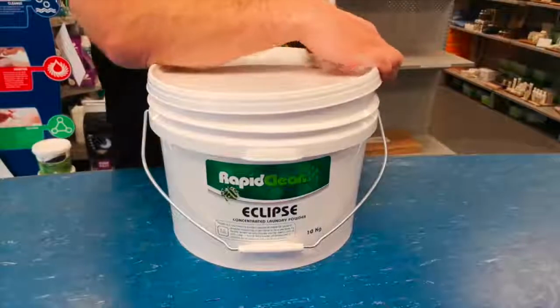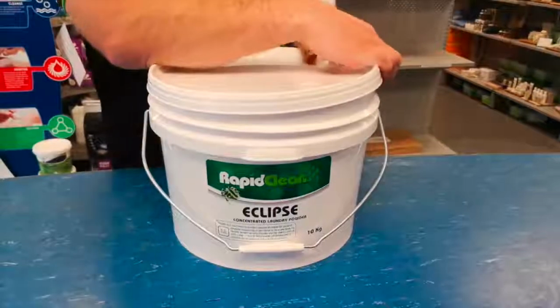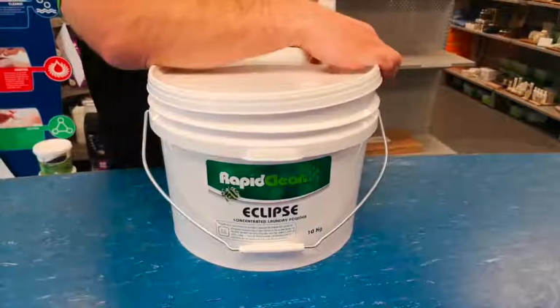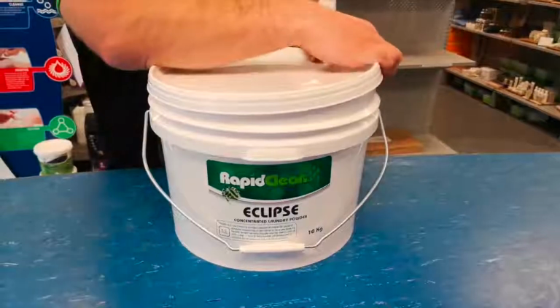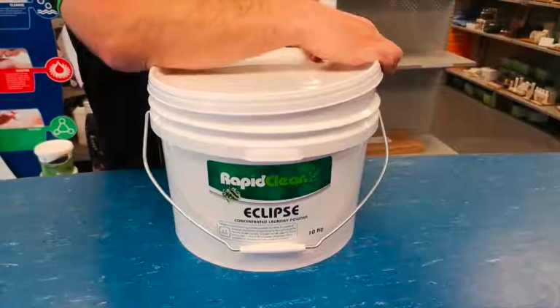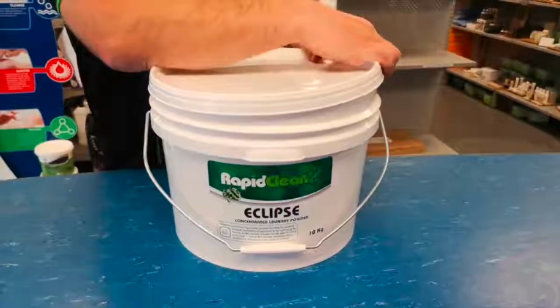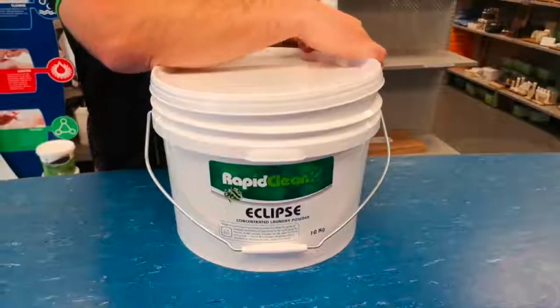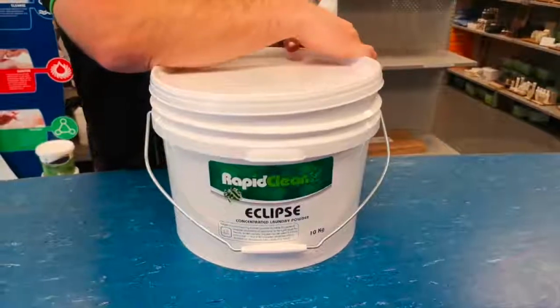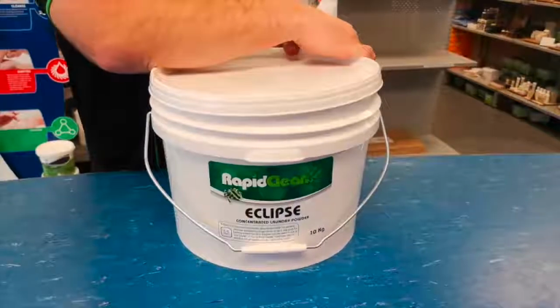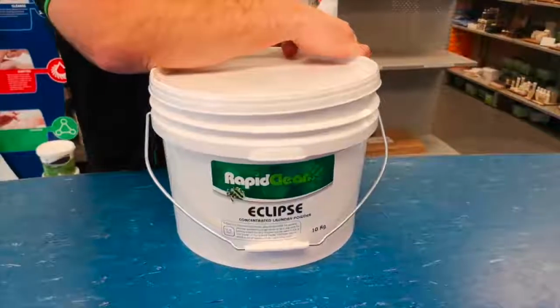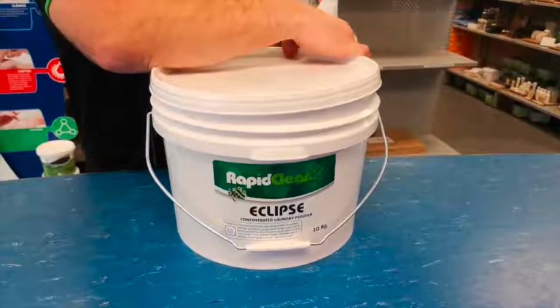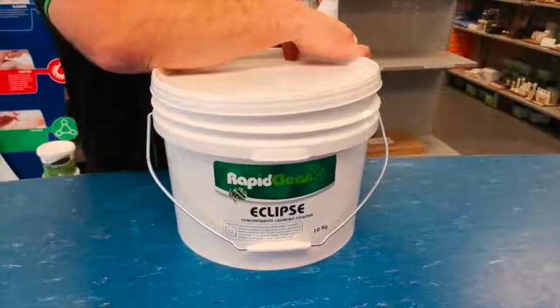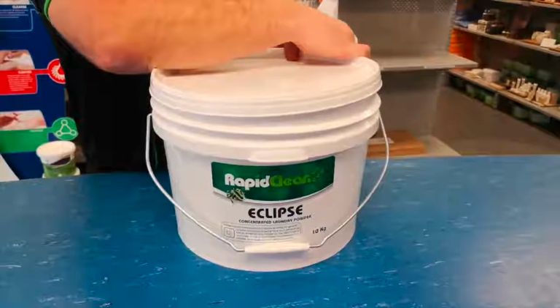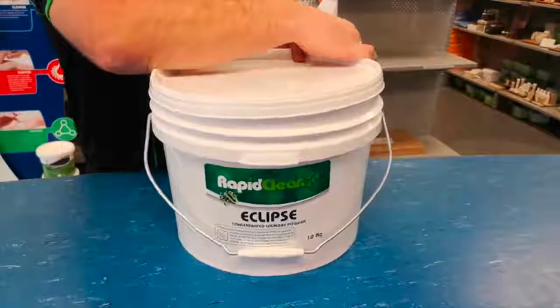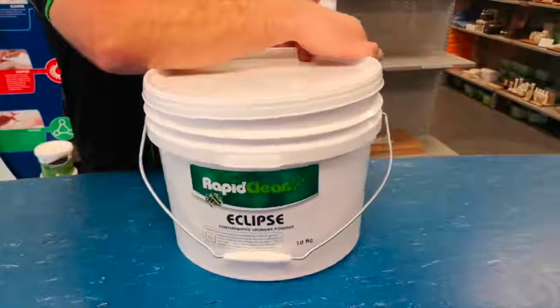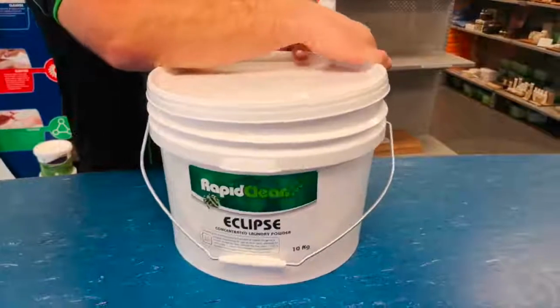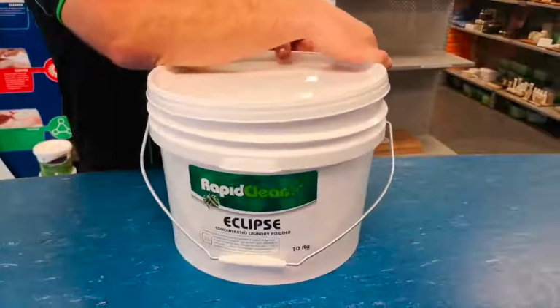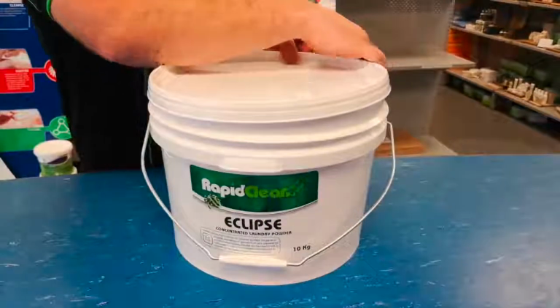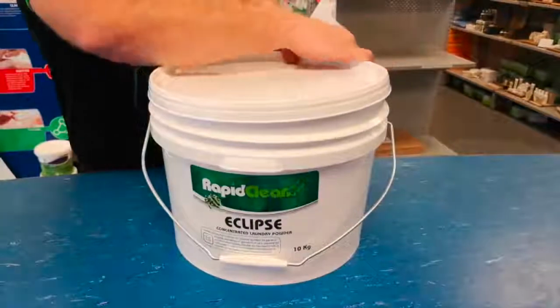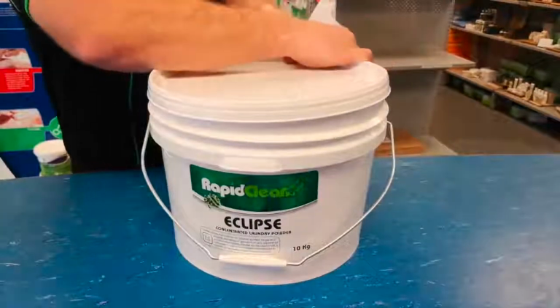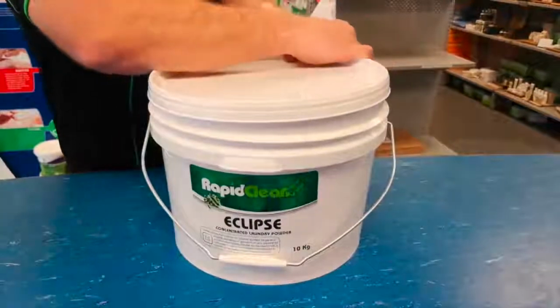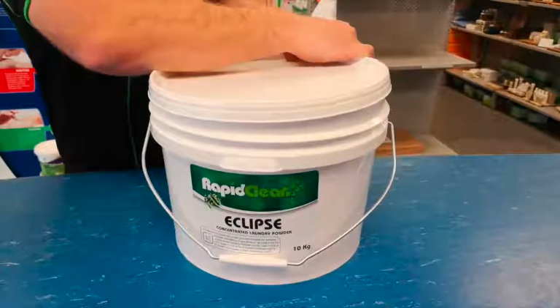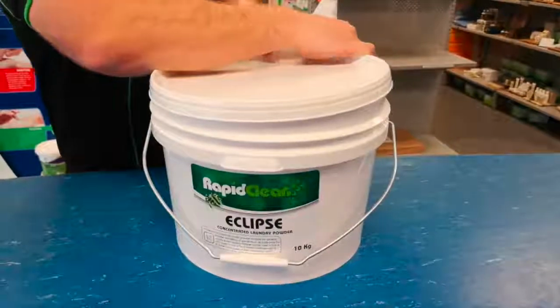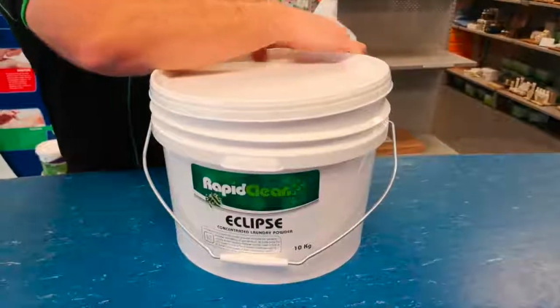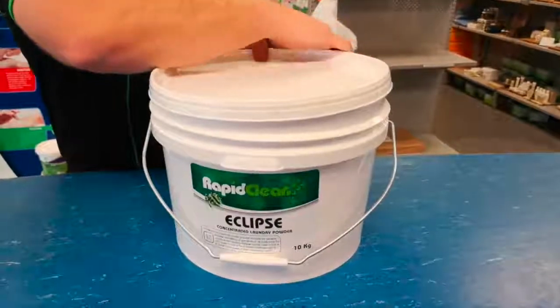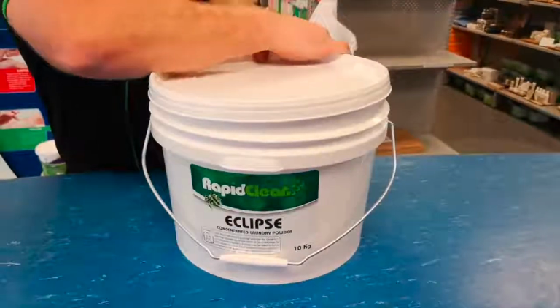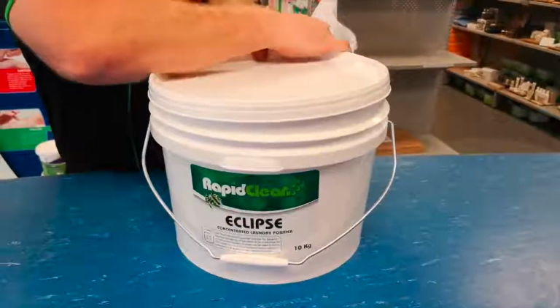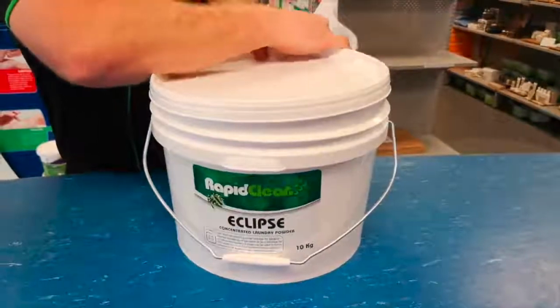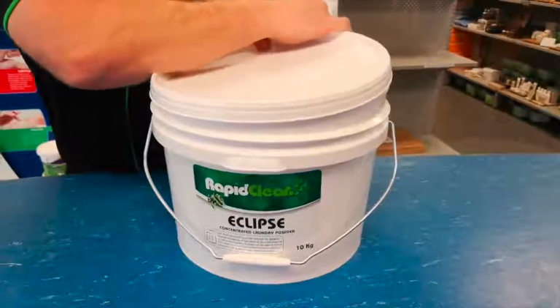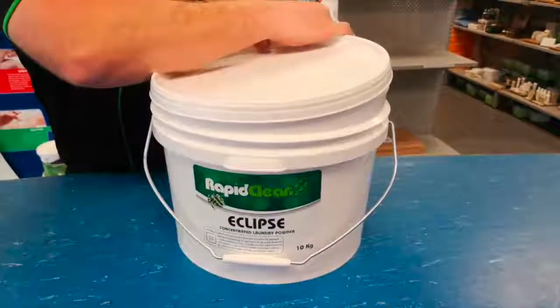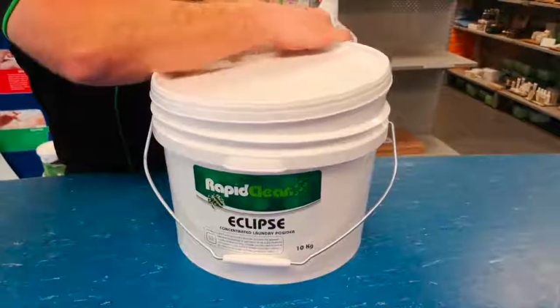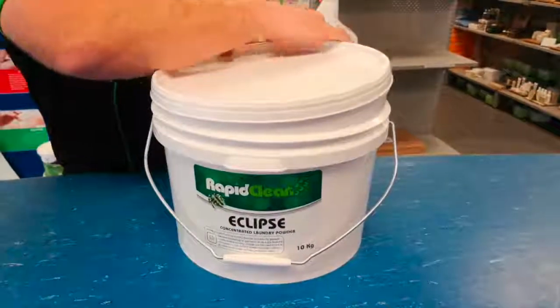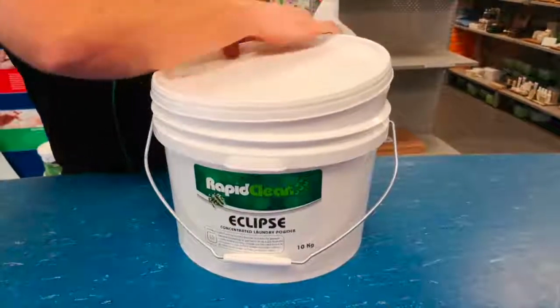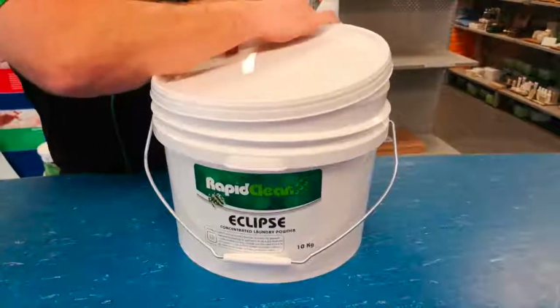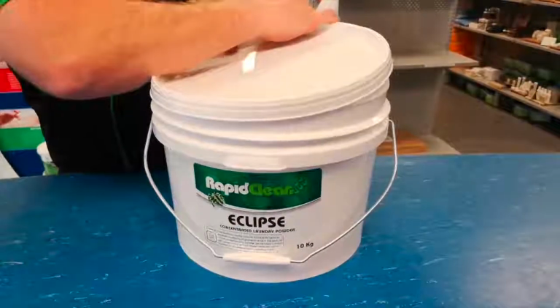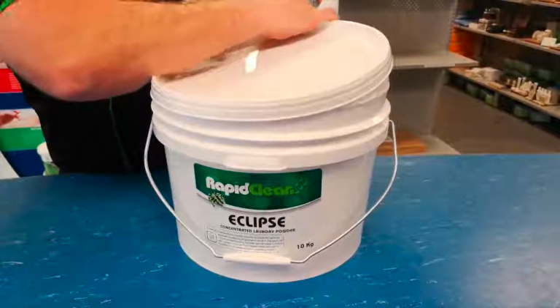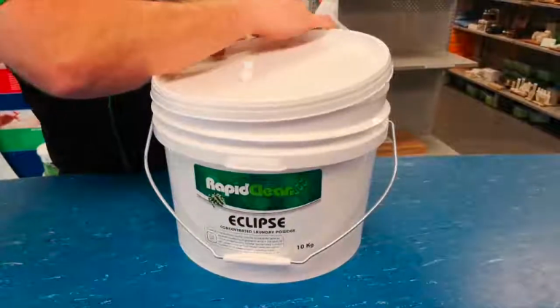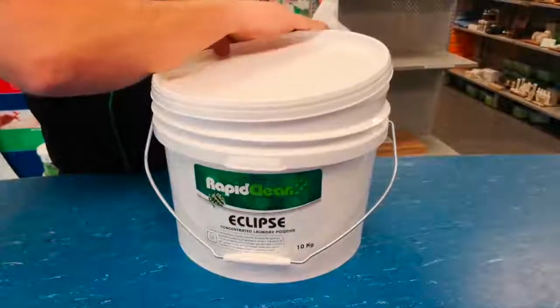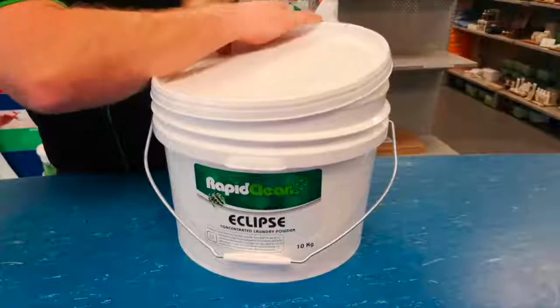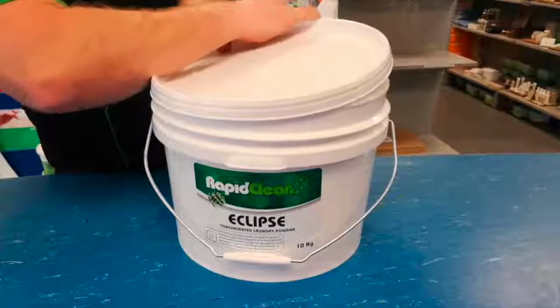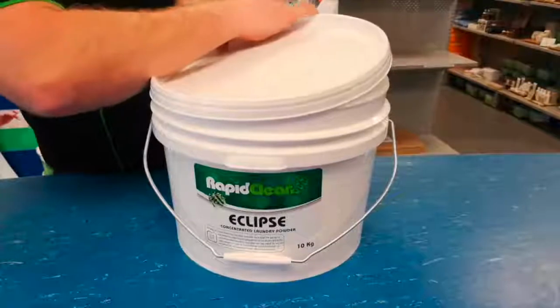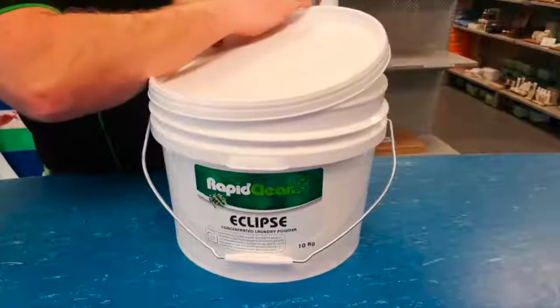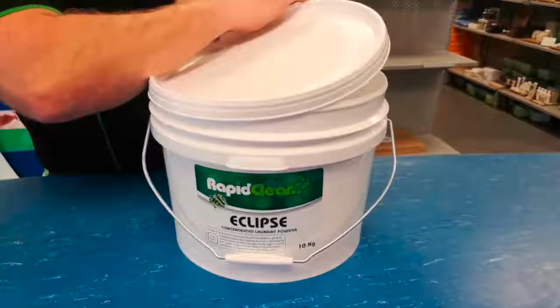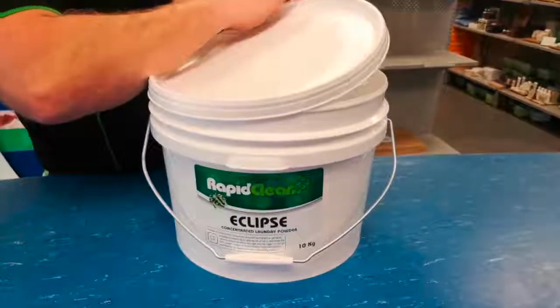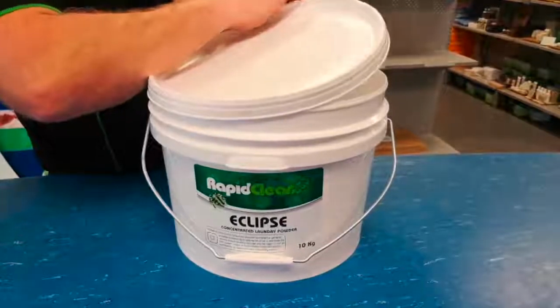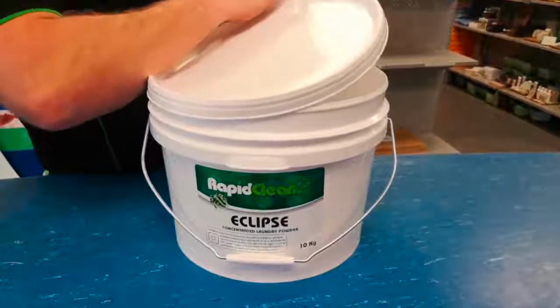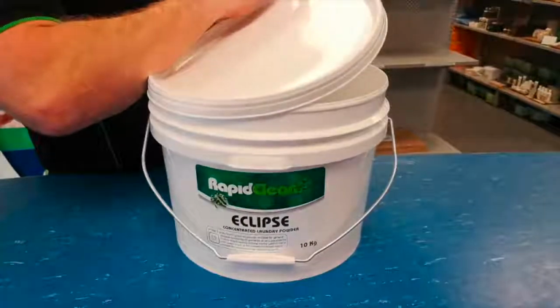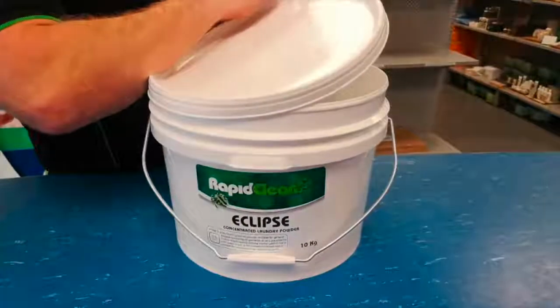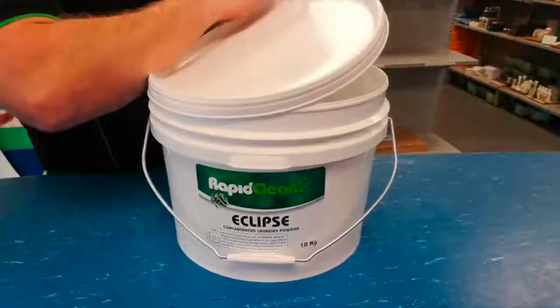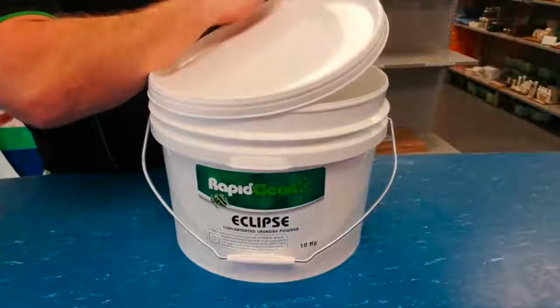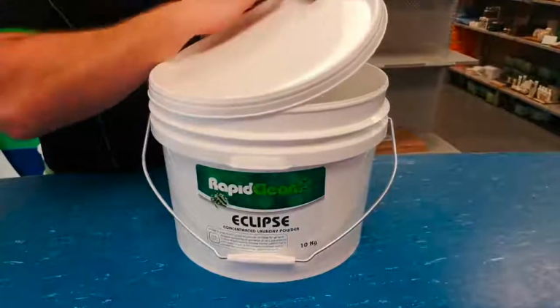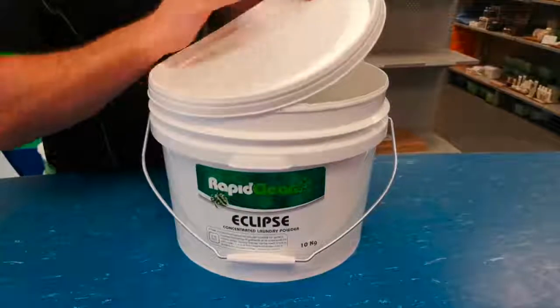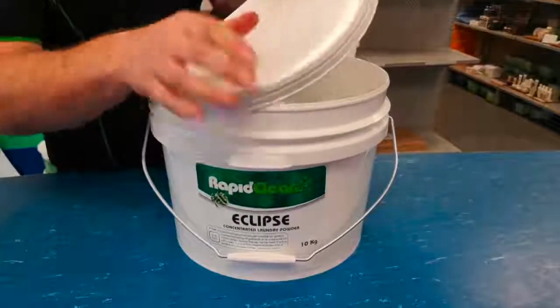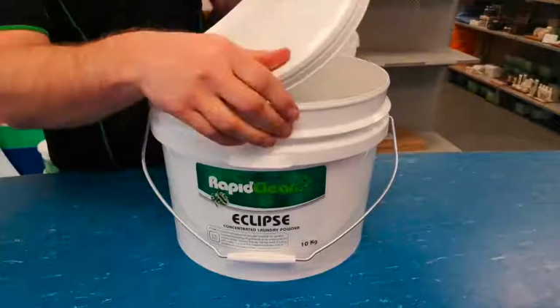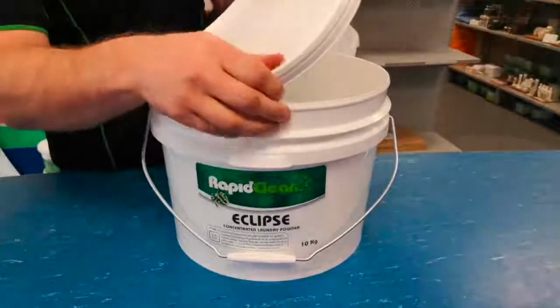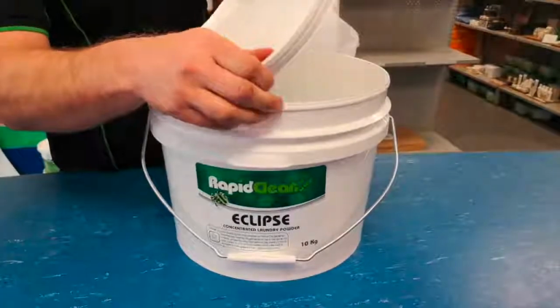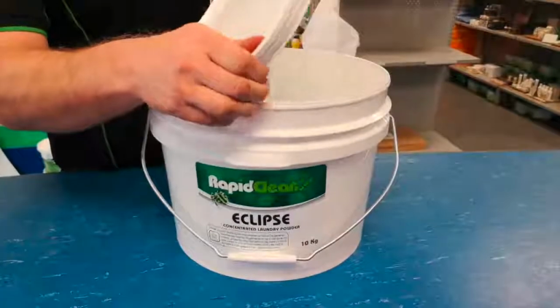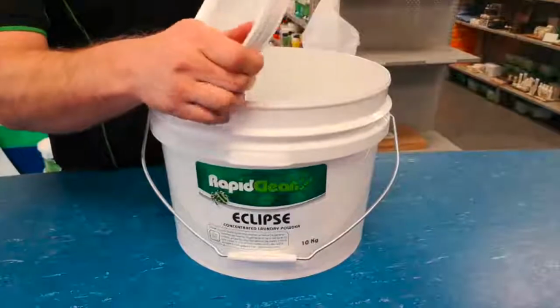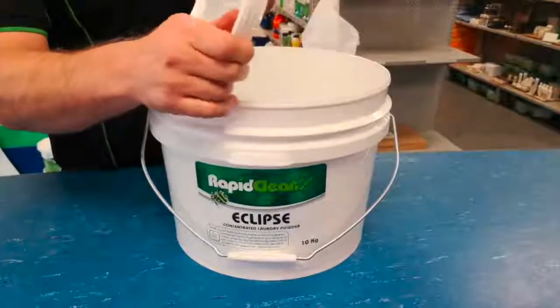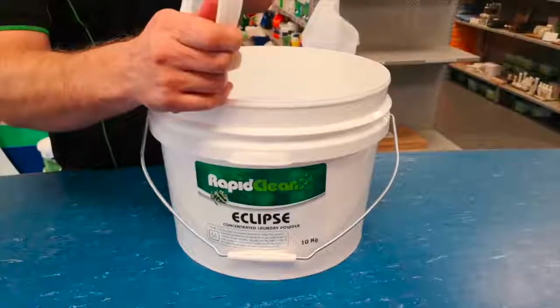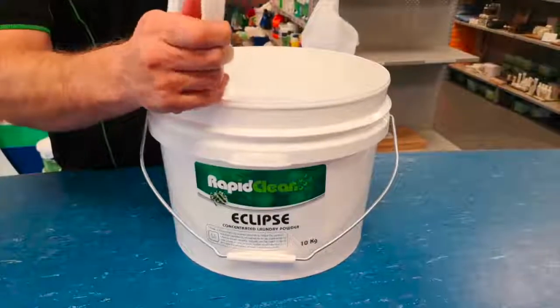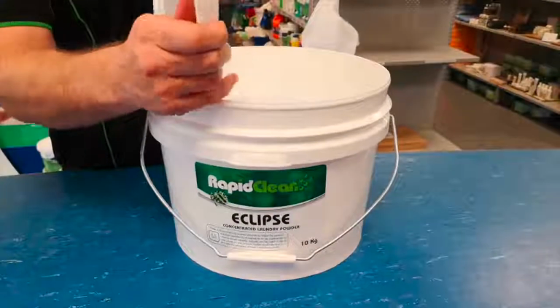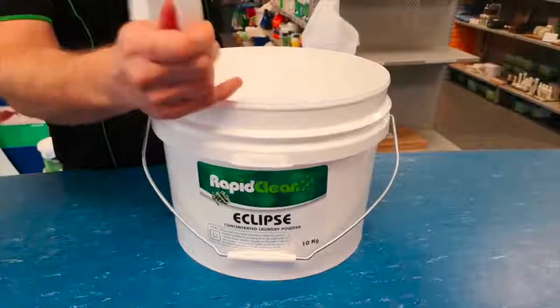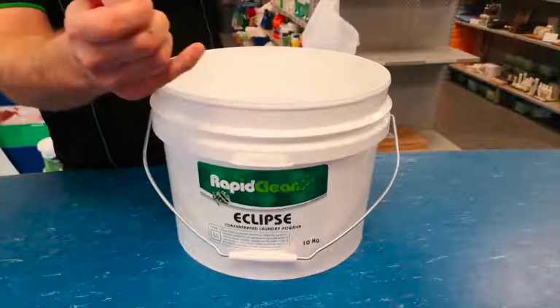Work your way around the outside — eventually the container will come loose, allowing access to your laundry powder.